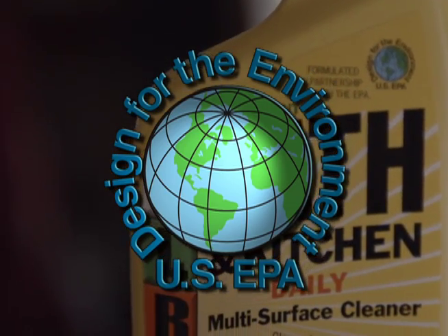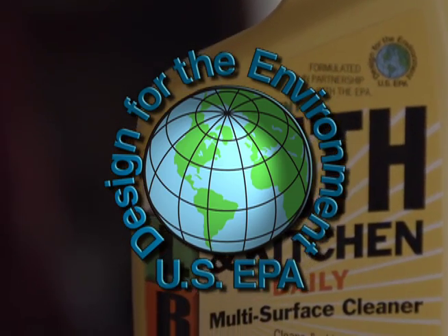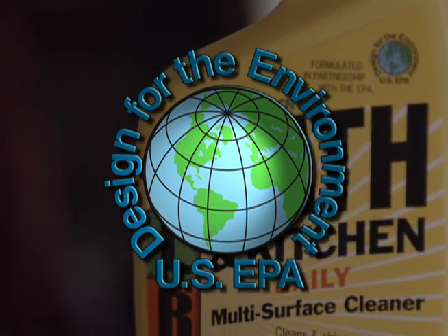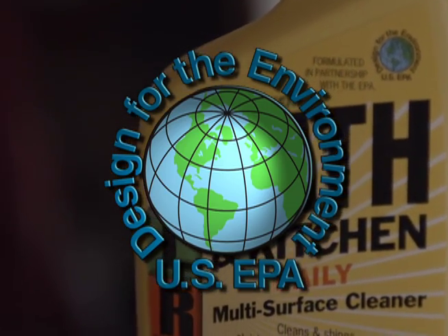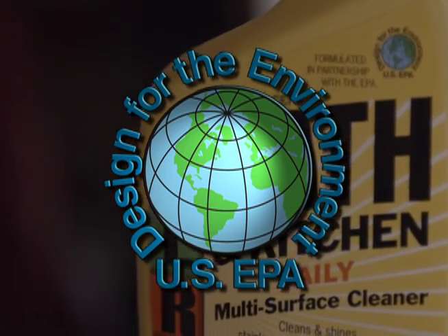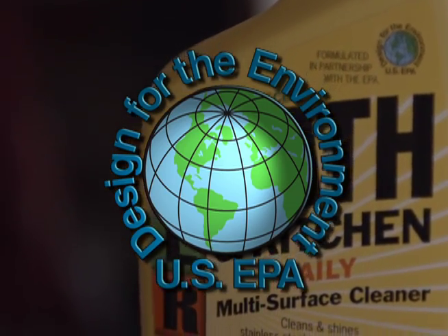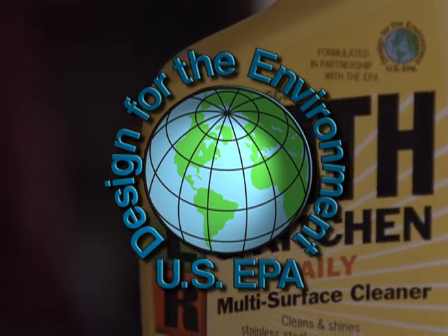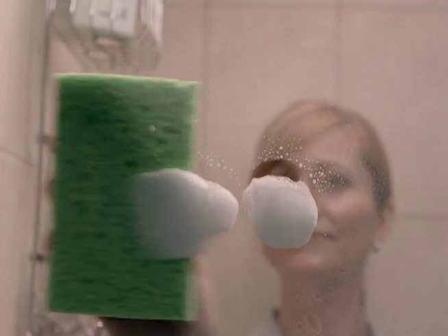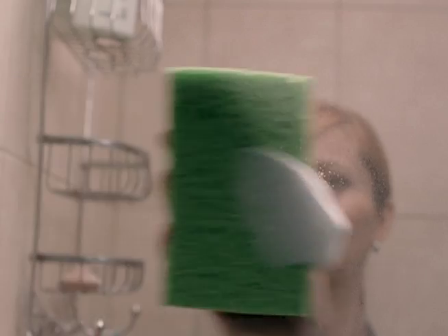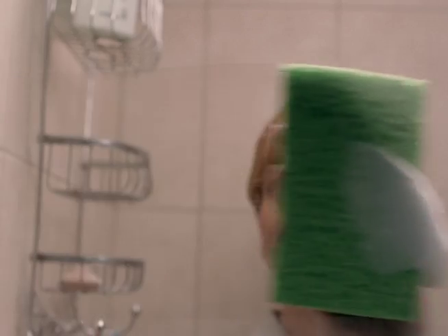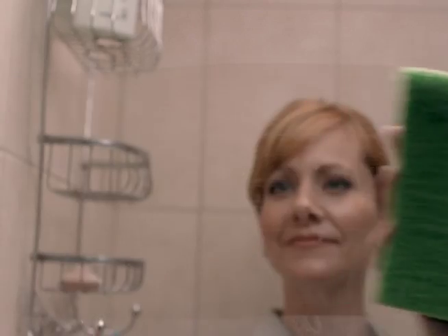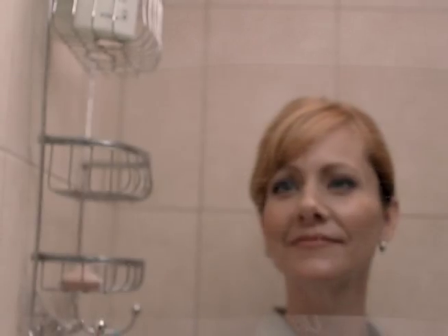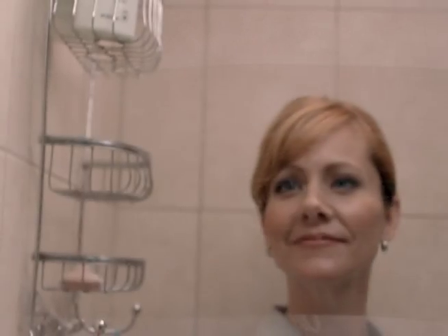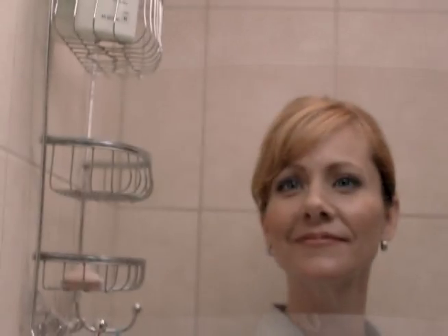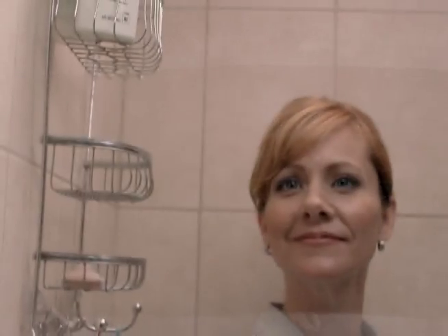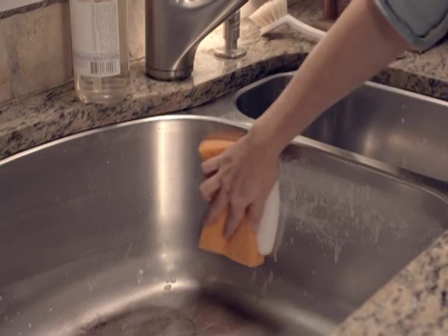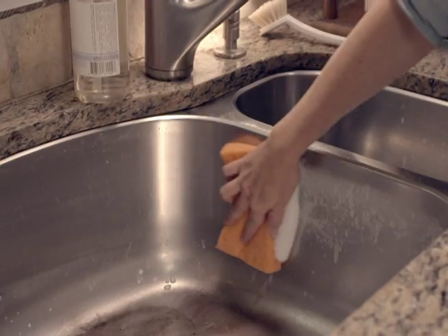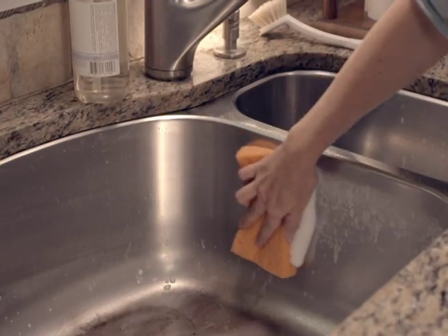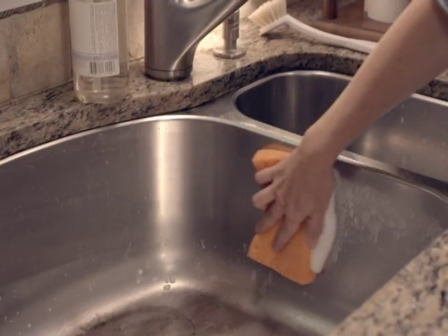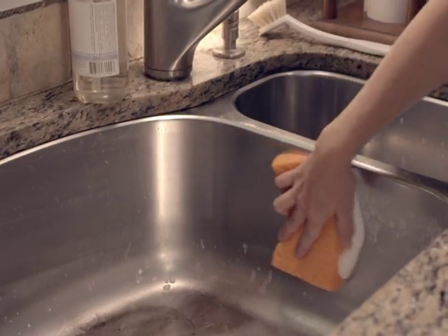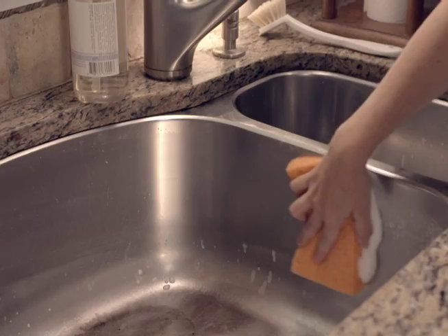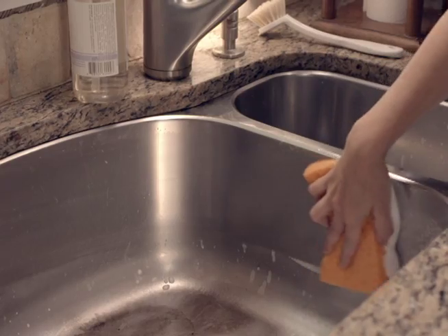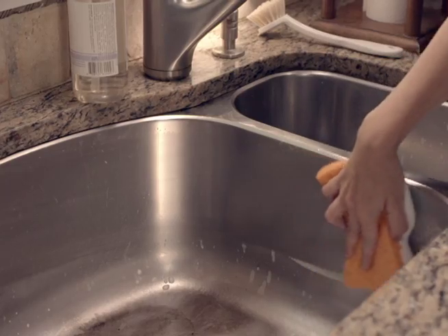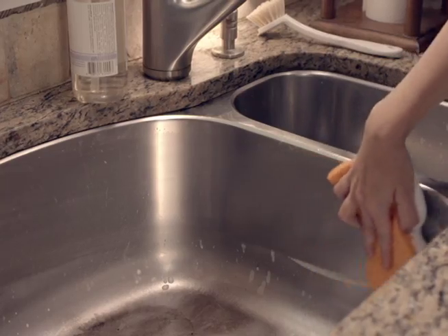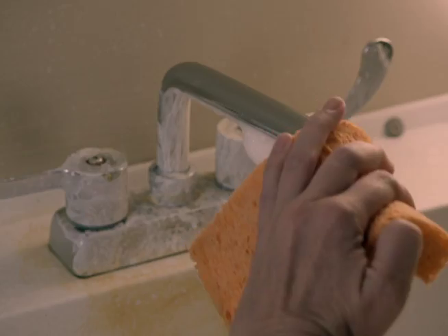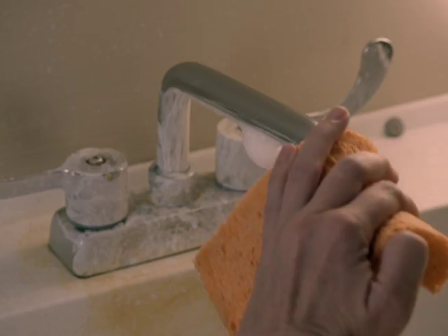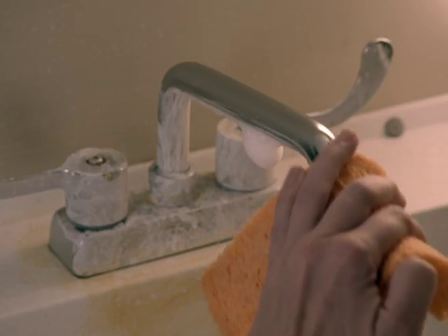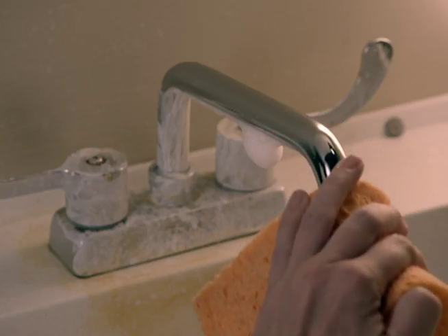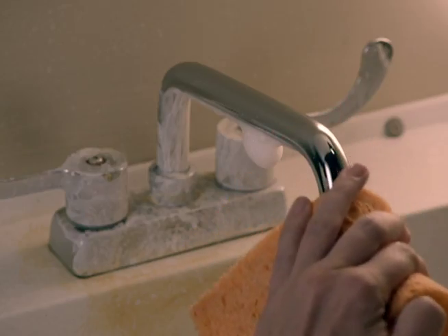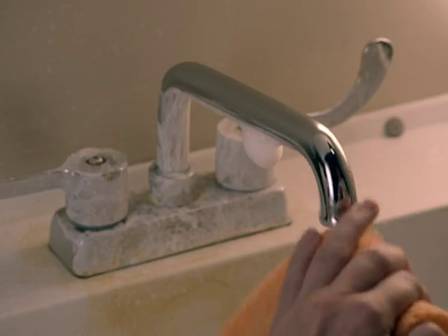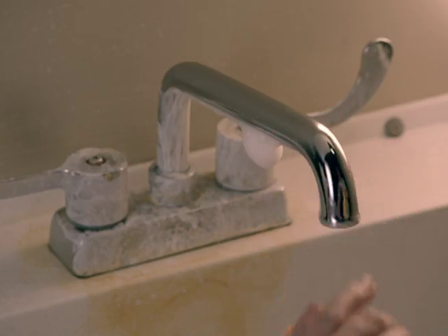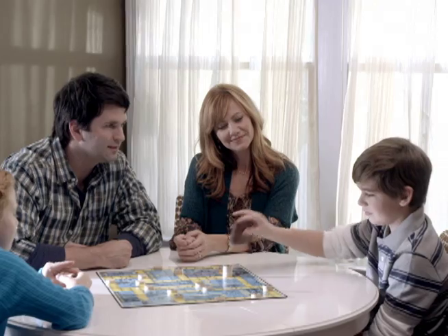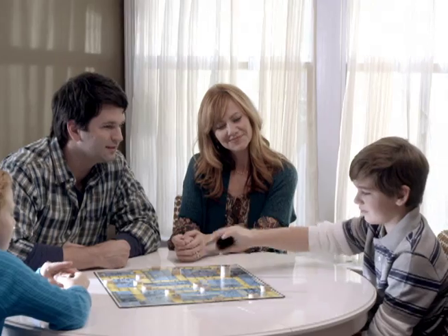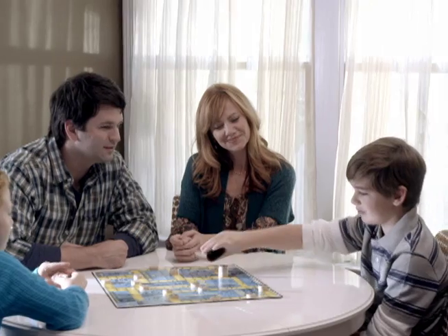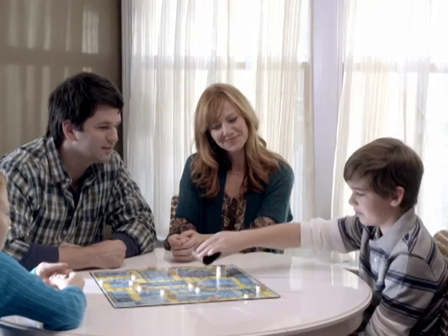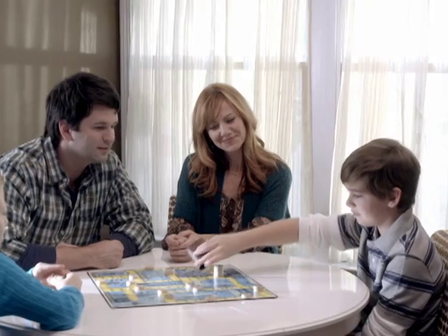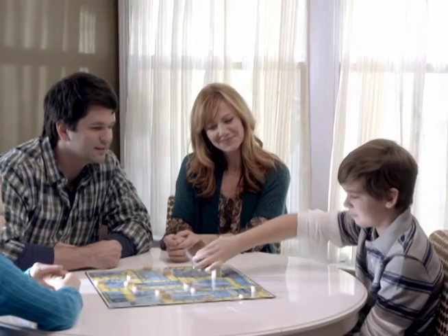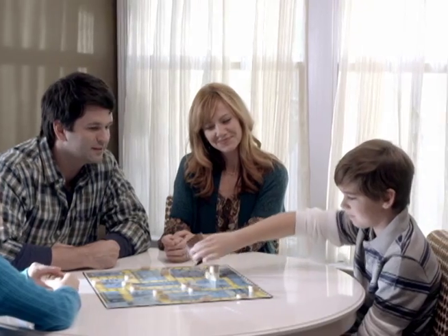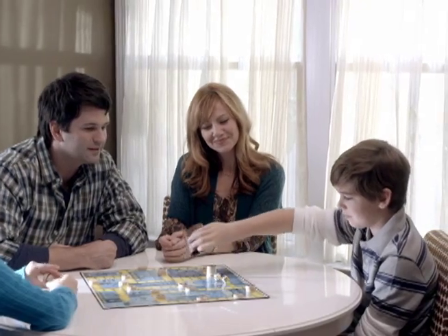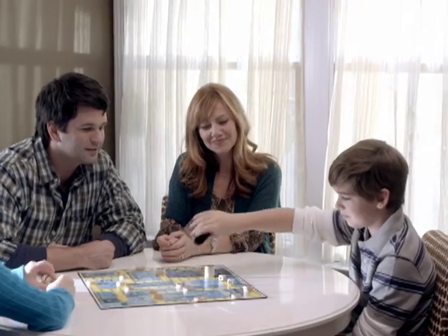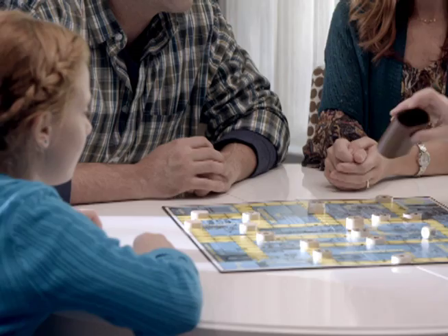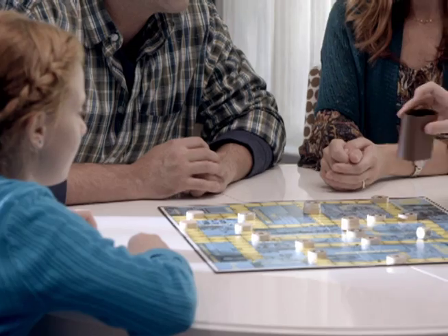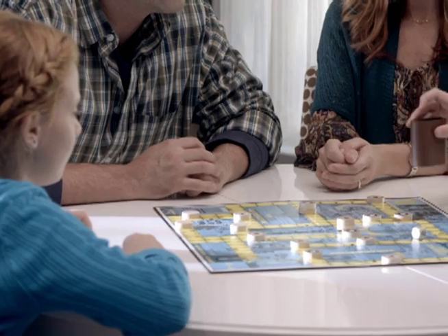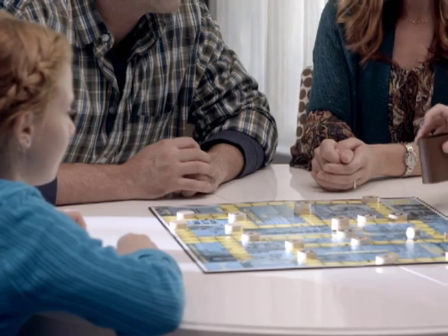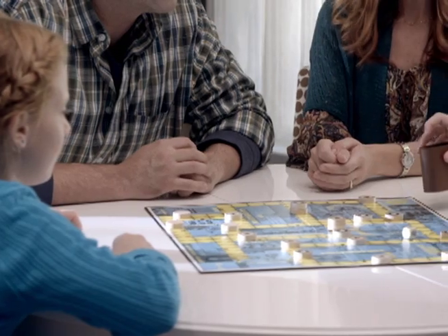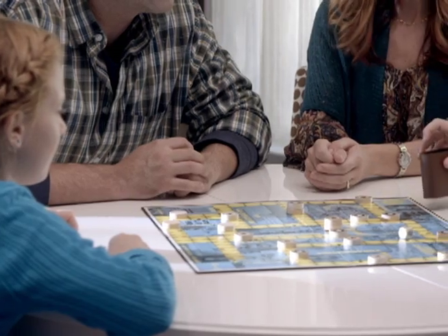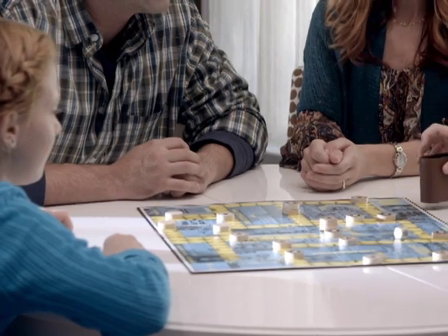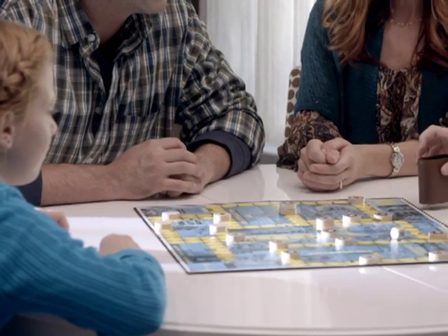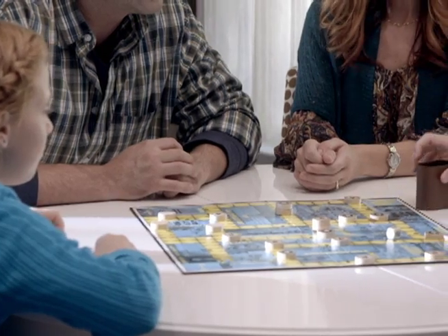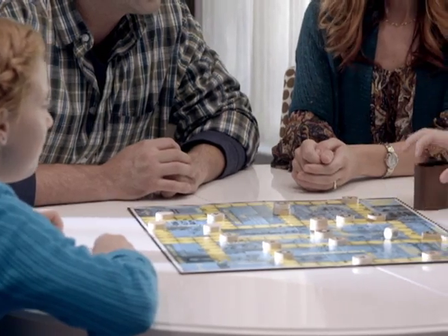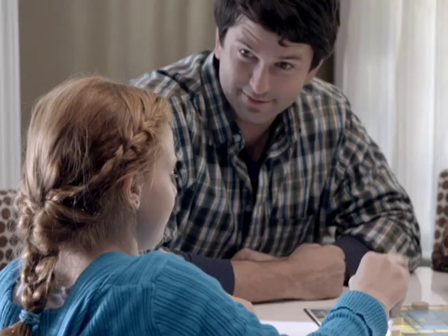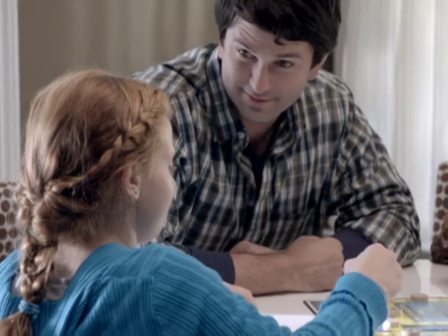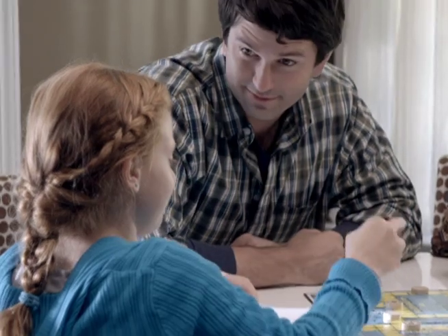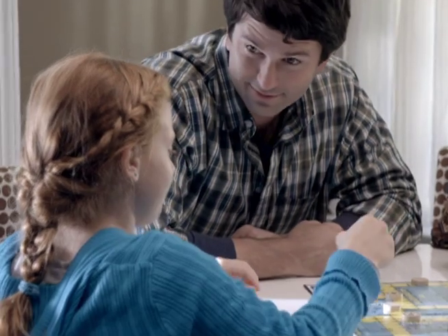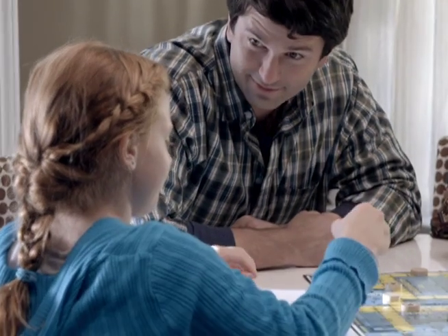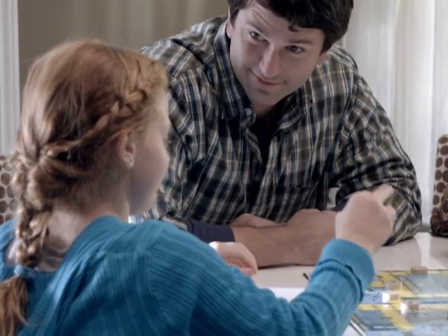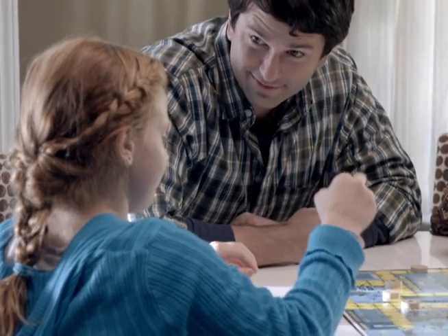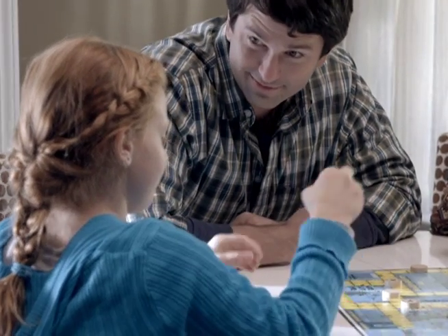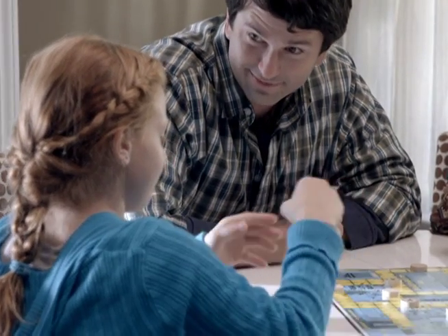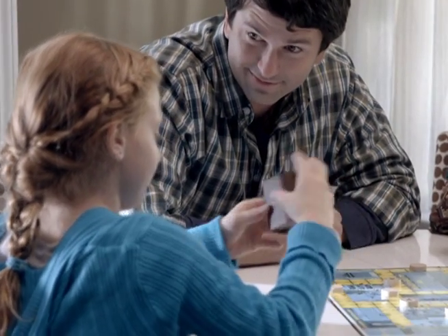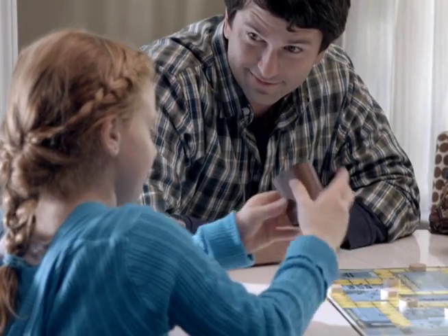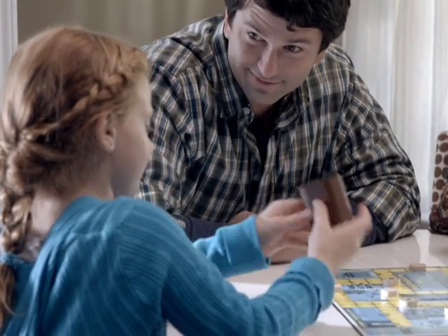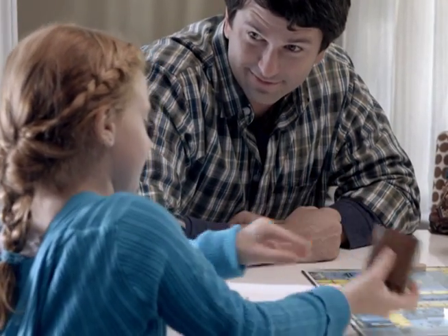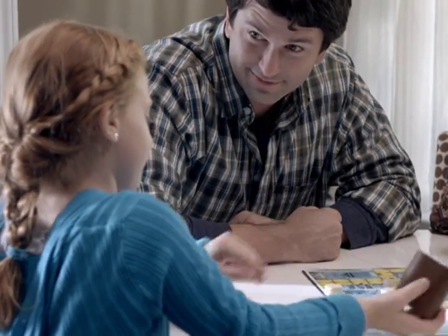Wherever there's dirt, CLR Bath & Kitchen is ready to take it on. Turn chore day into your day with CLR.